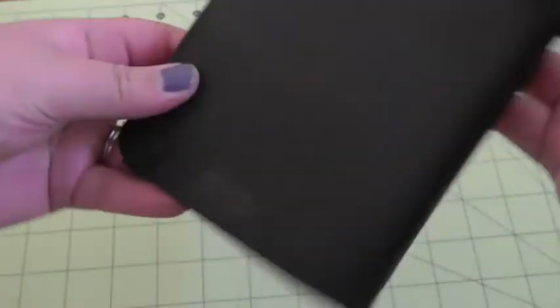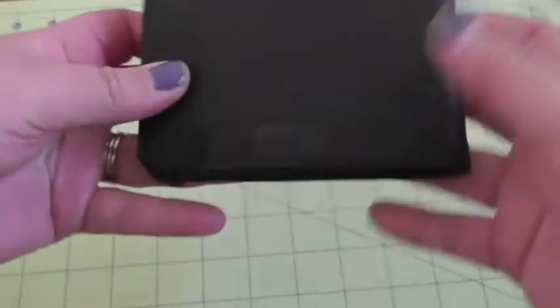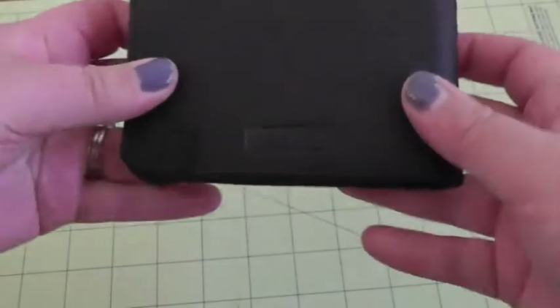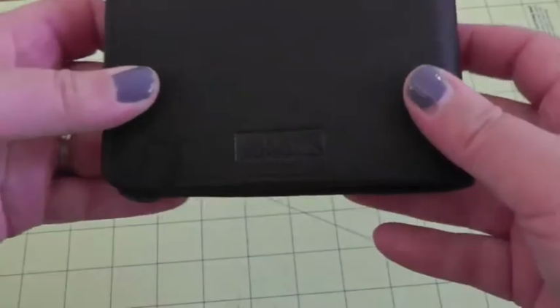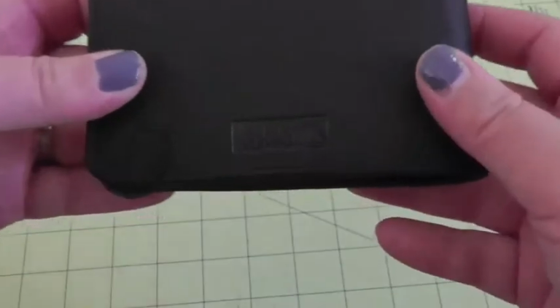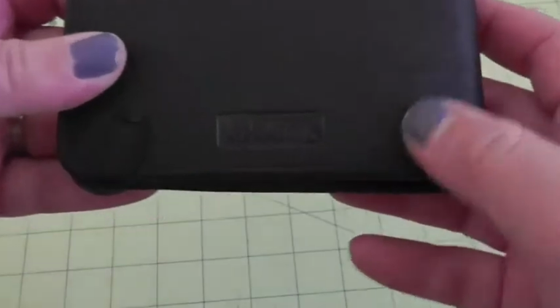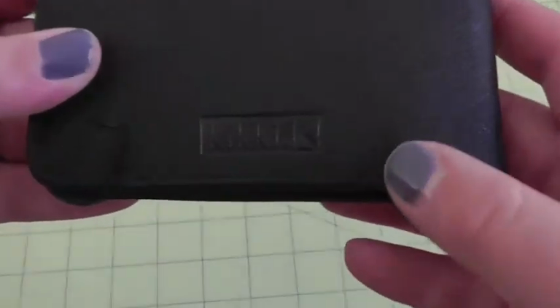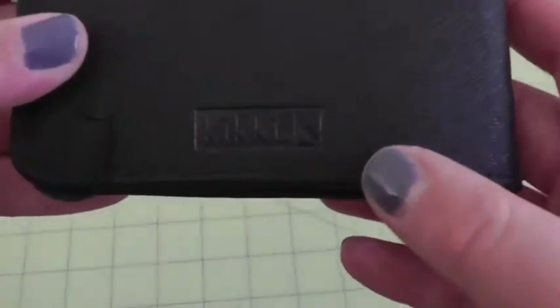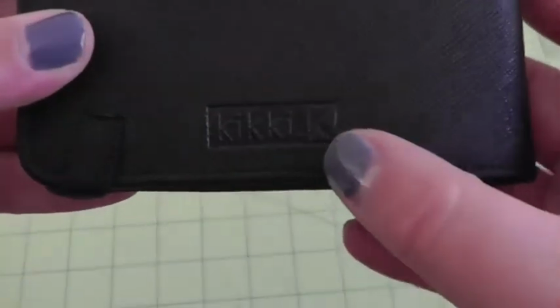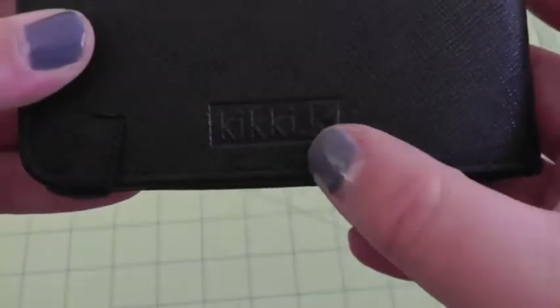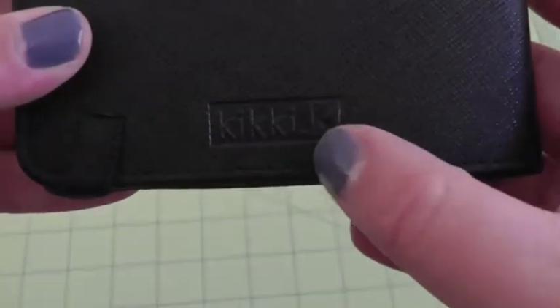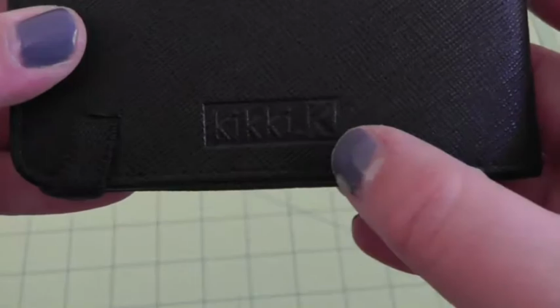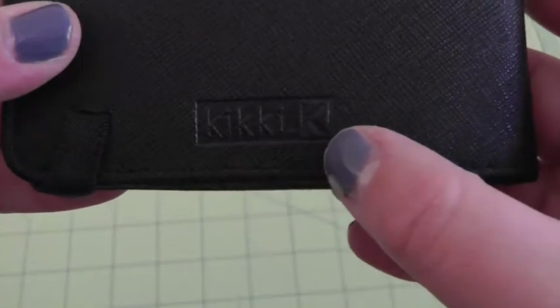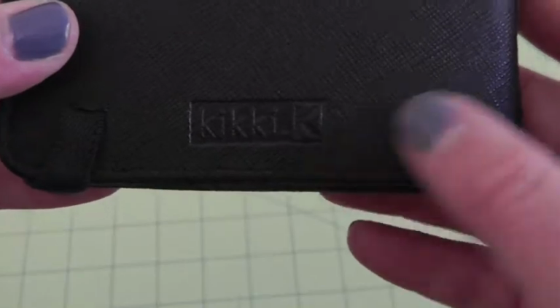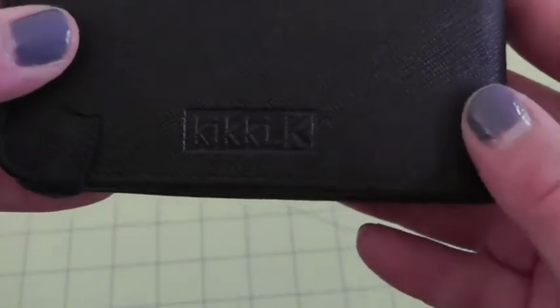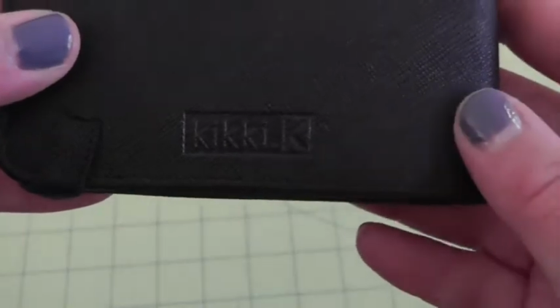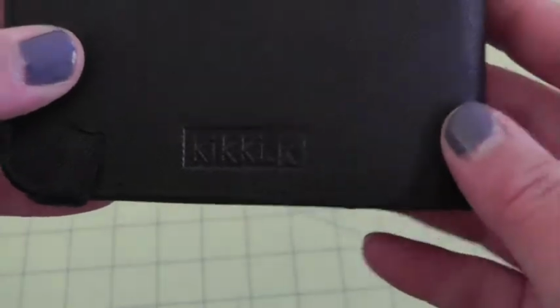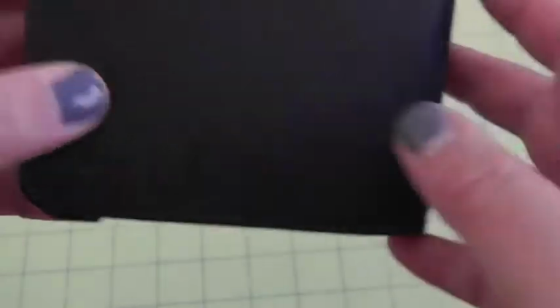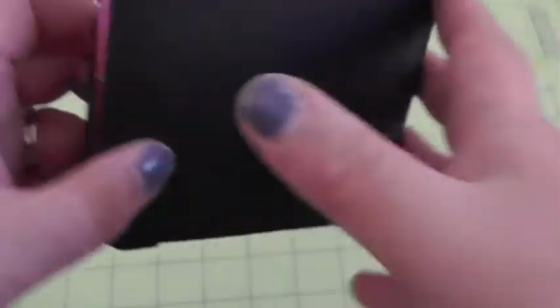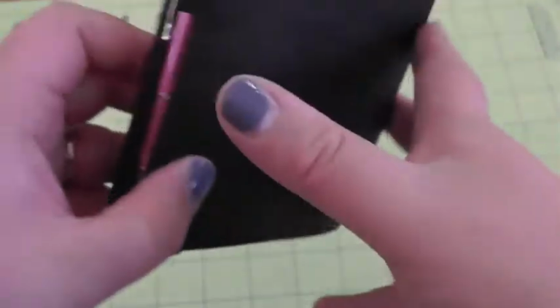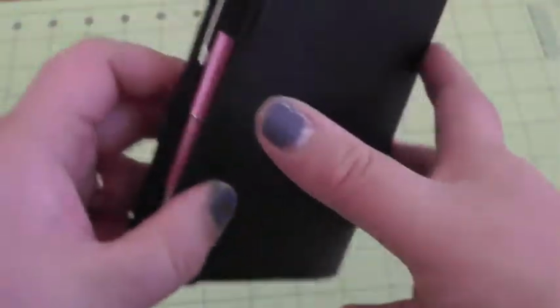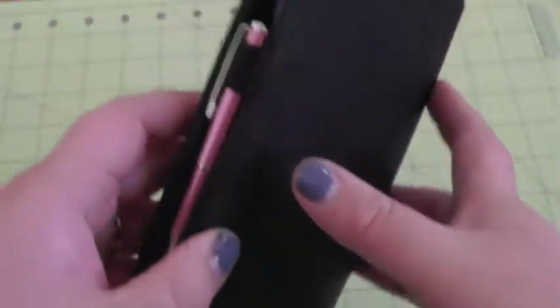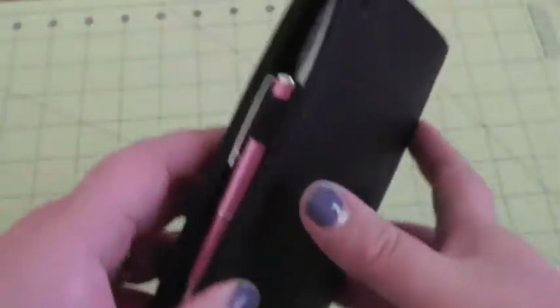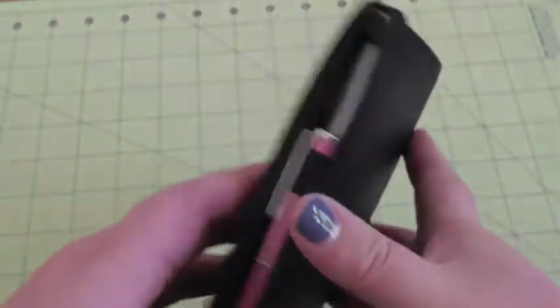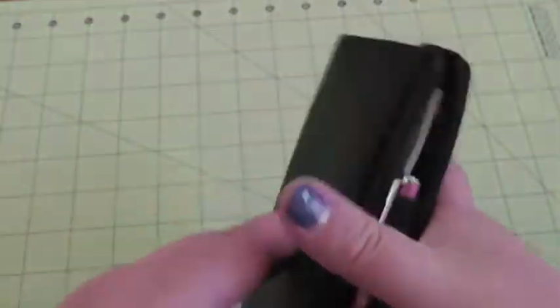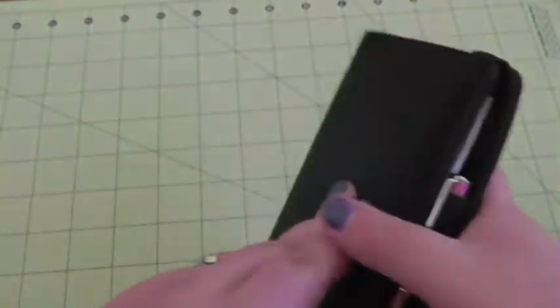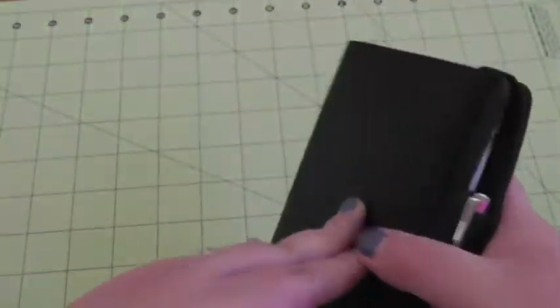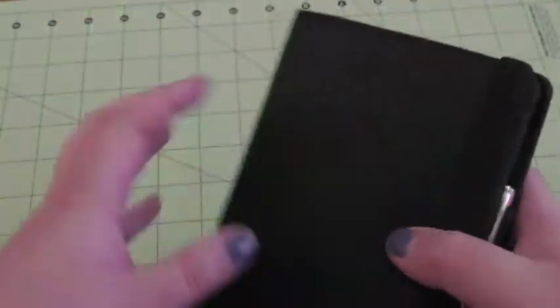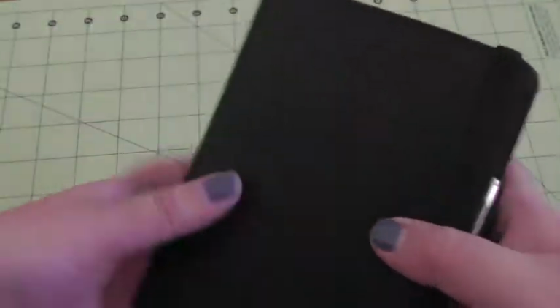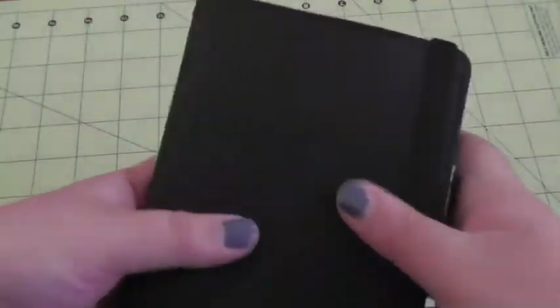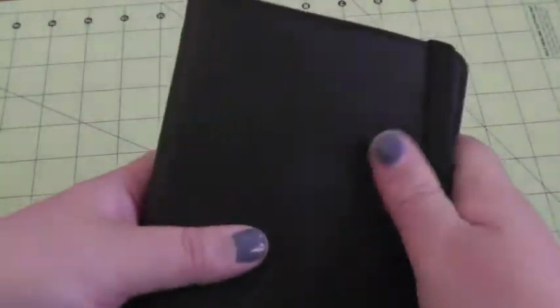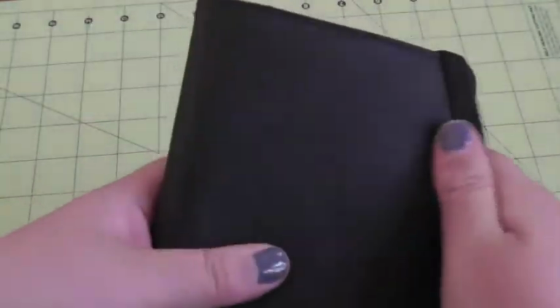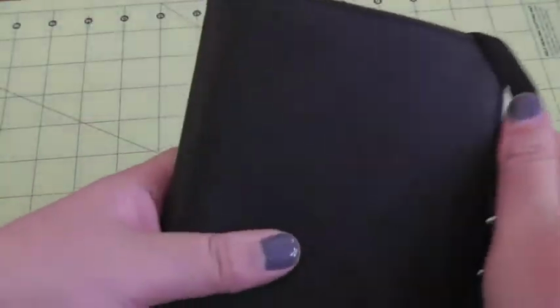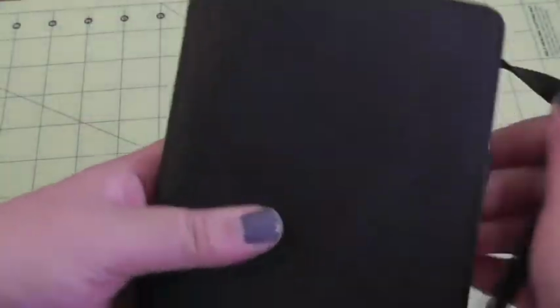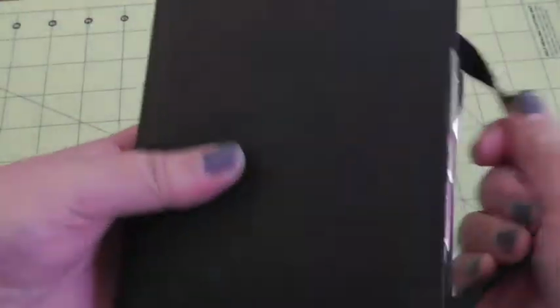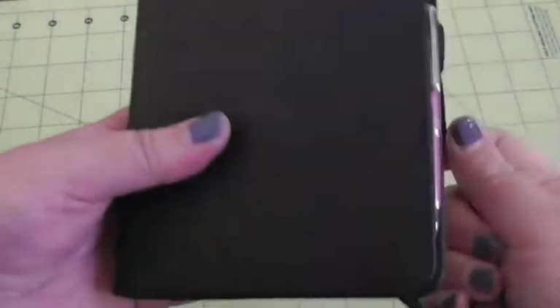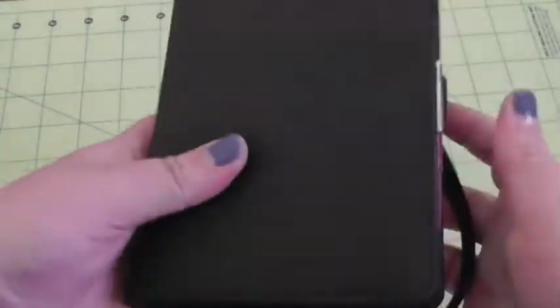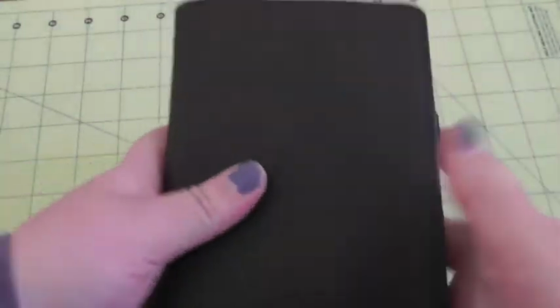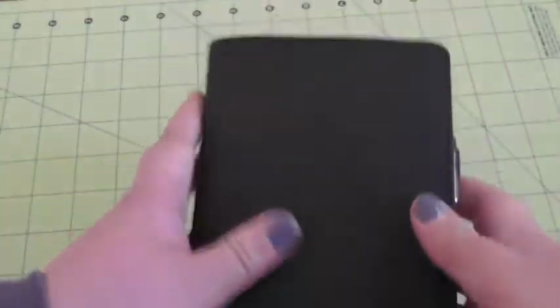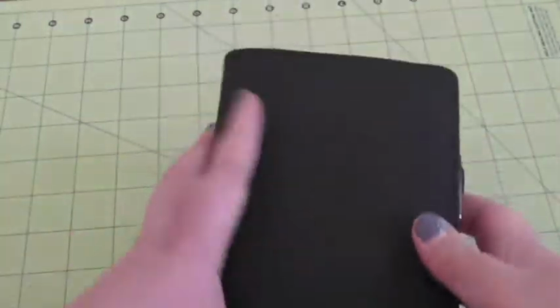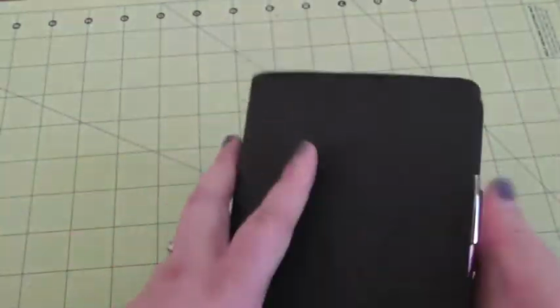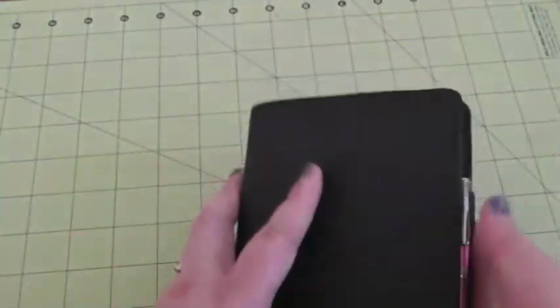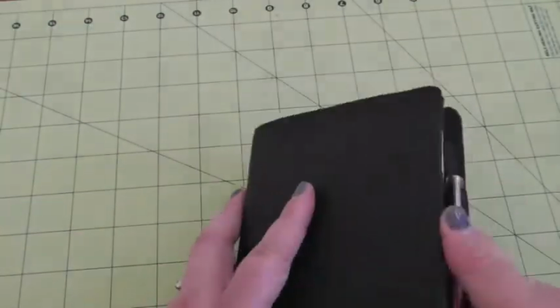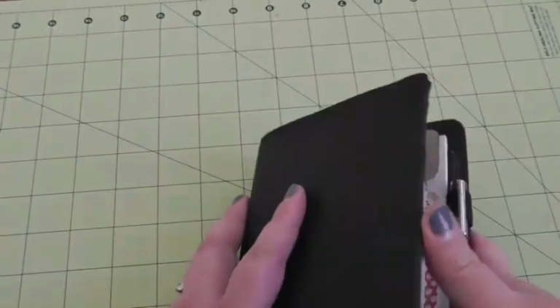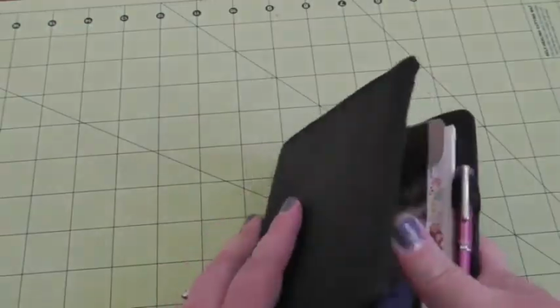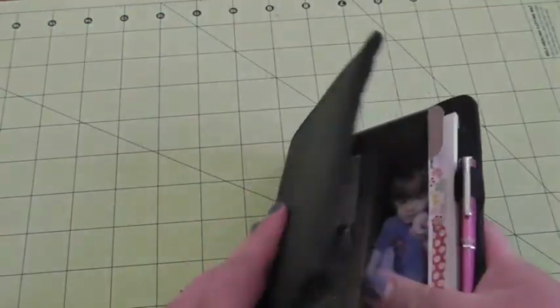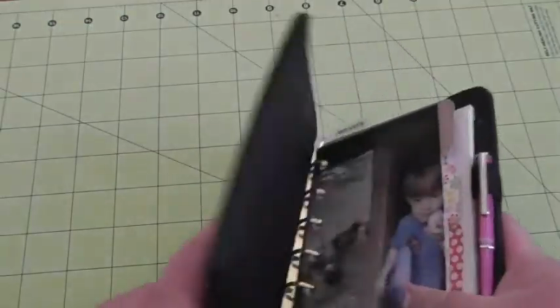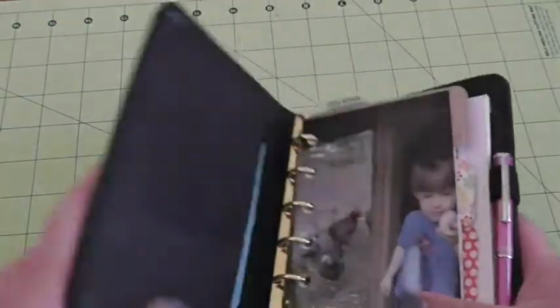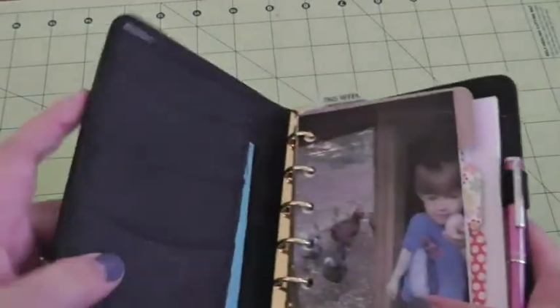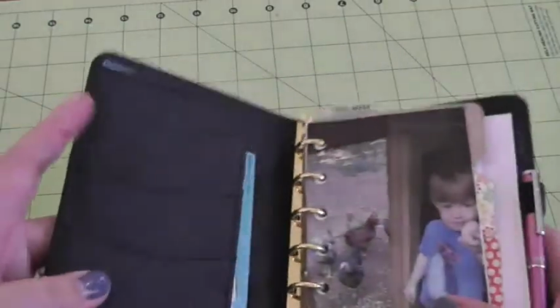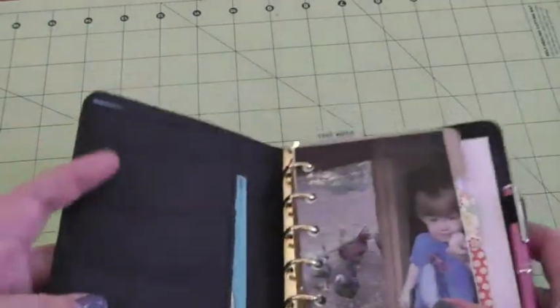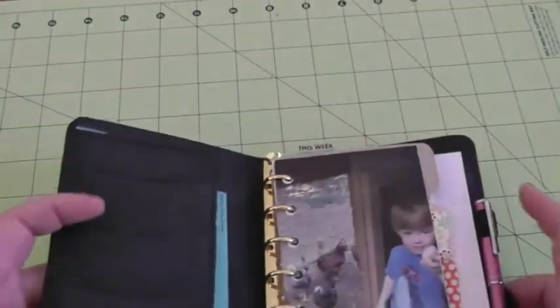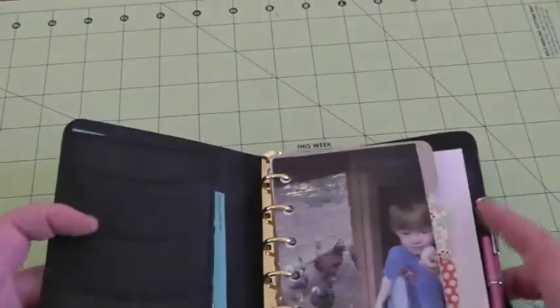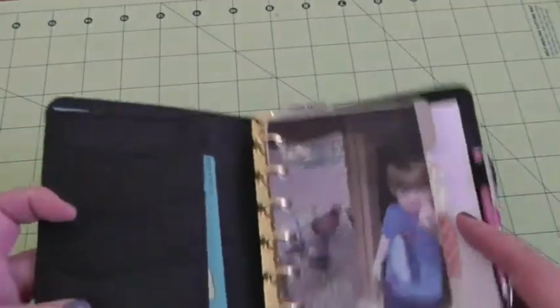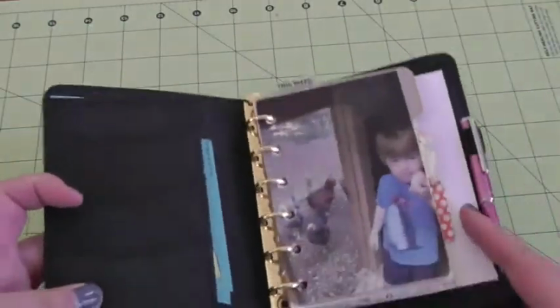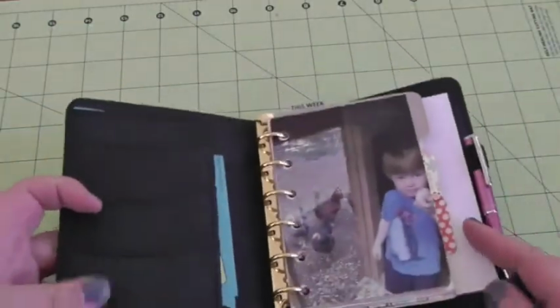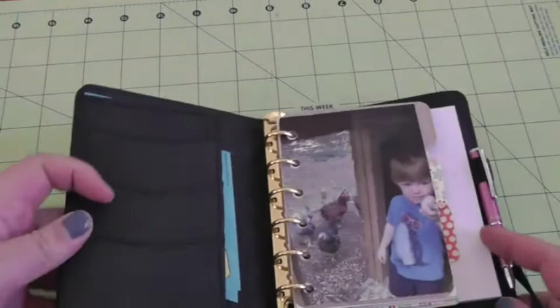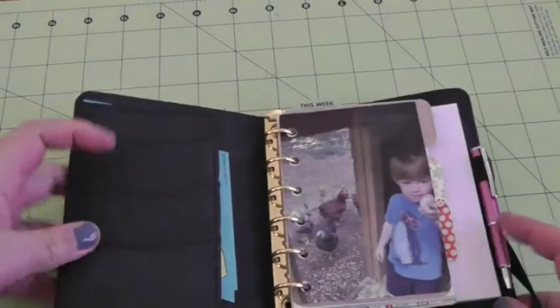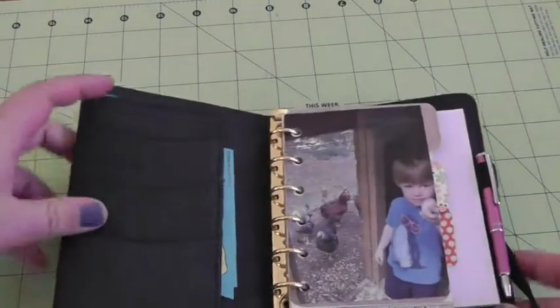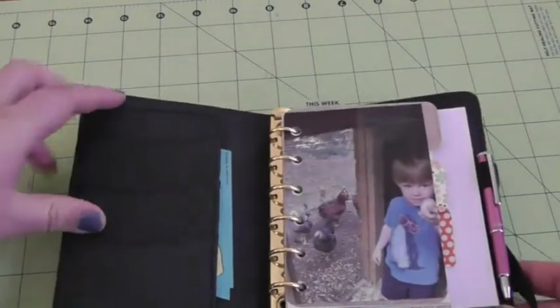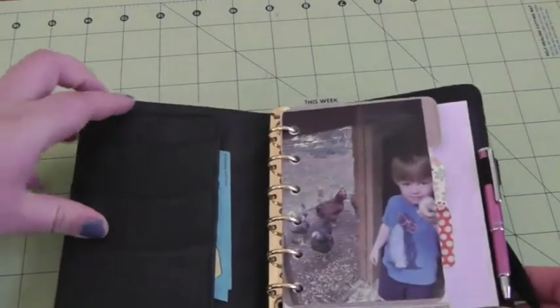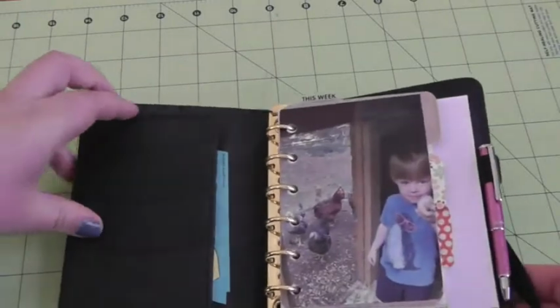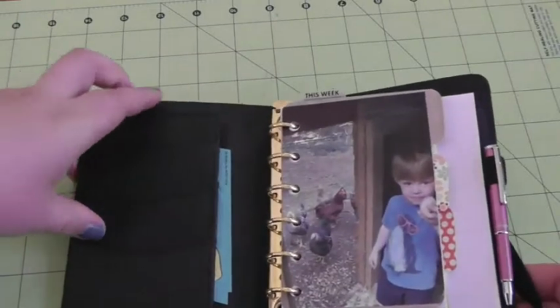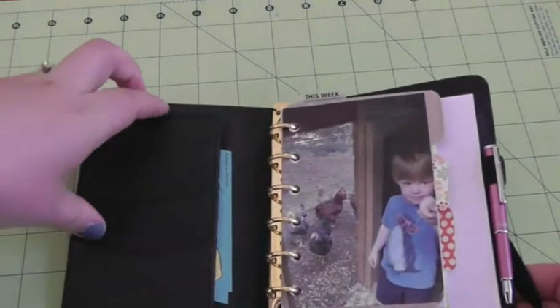Here's the back — you can see the embossed logo there. And I'm just going to open it up and show you really quickly how I have this set up.